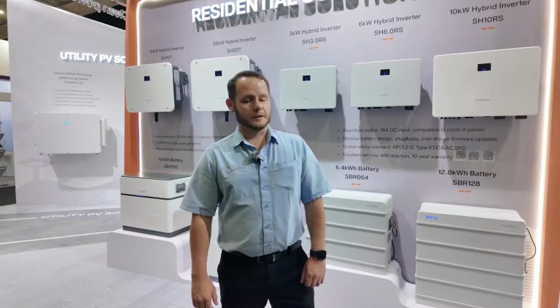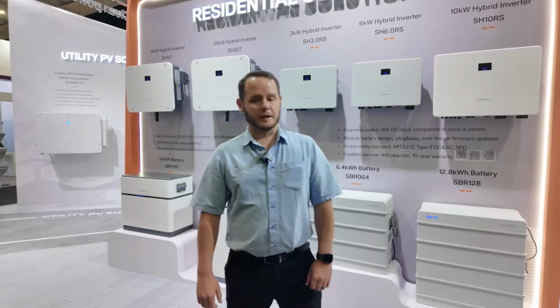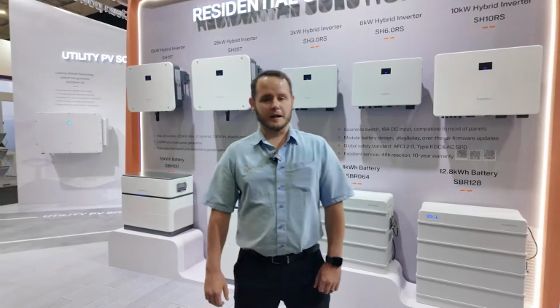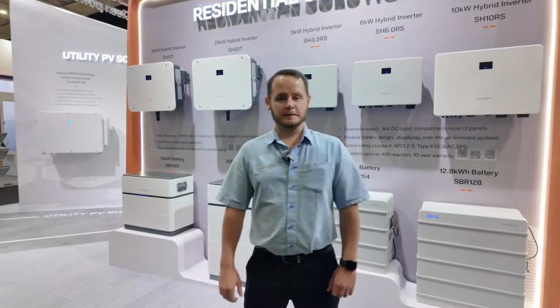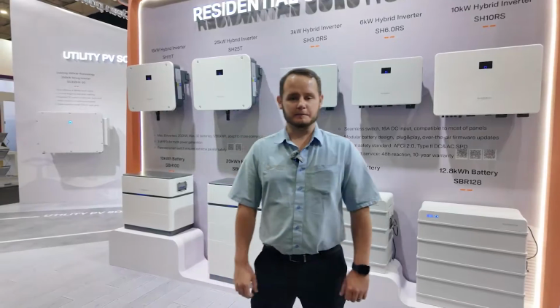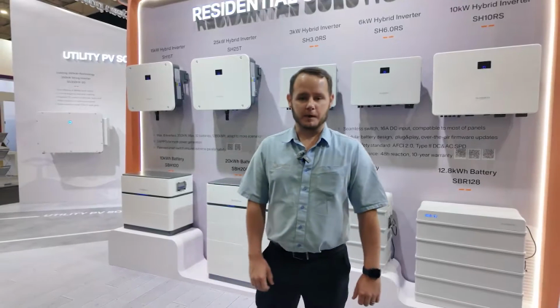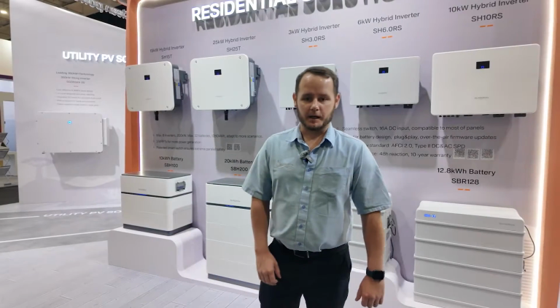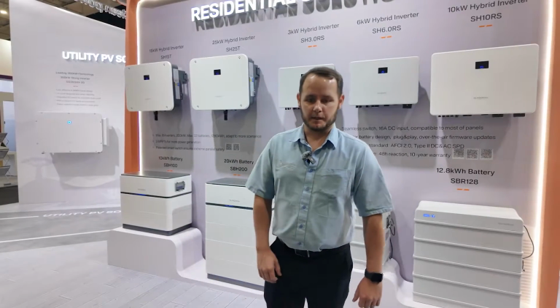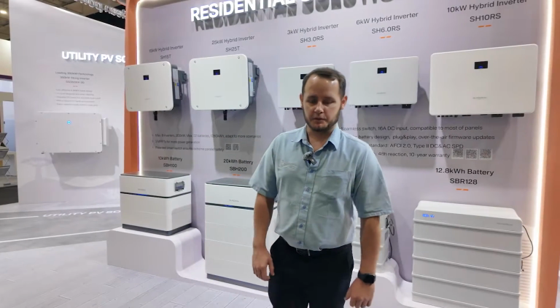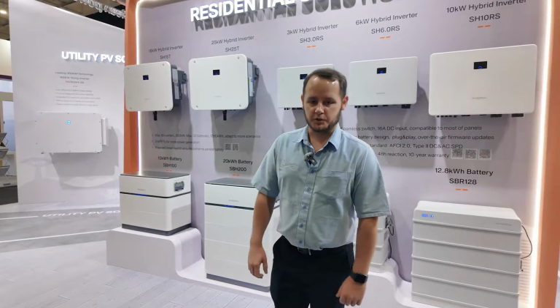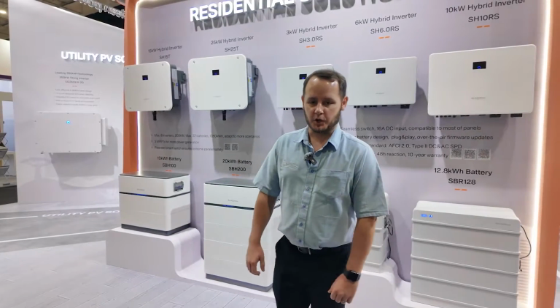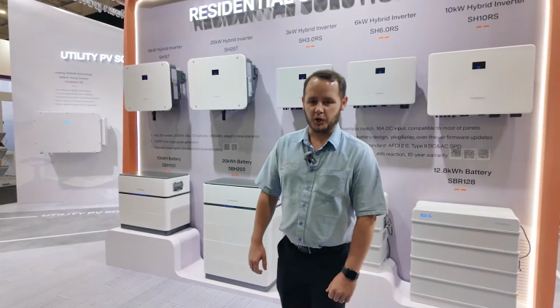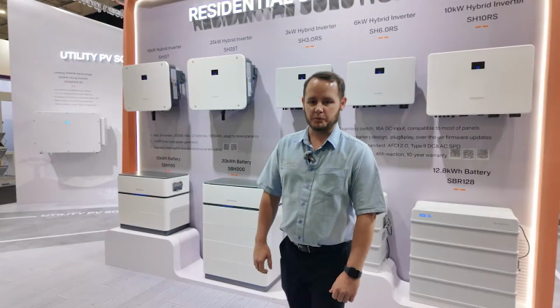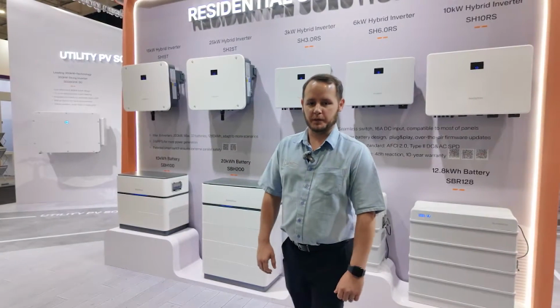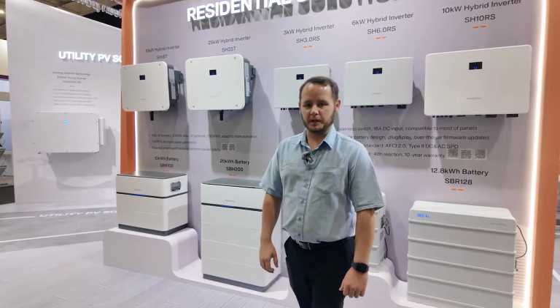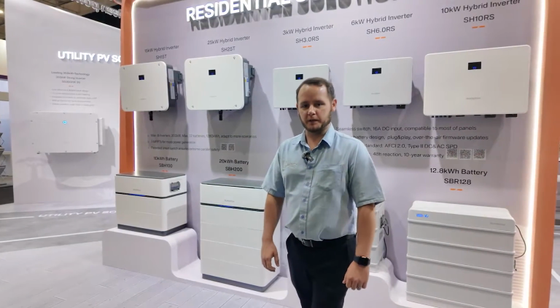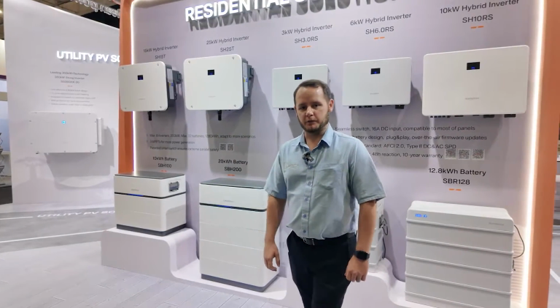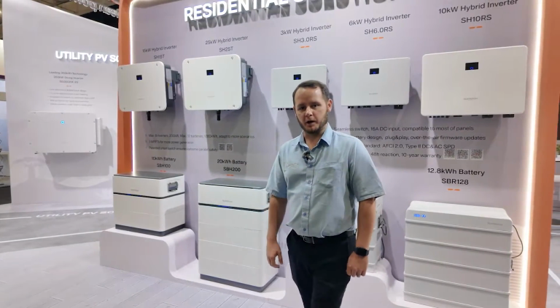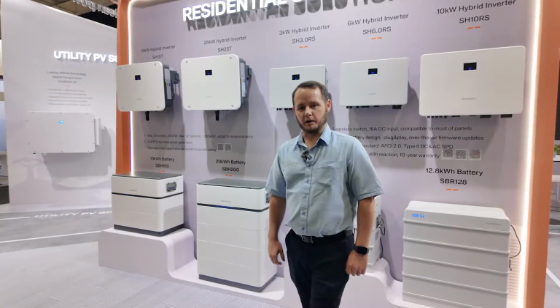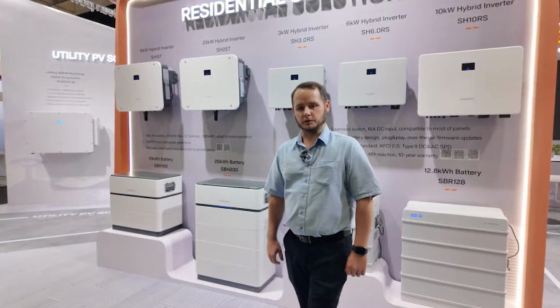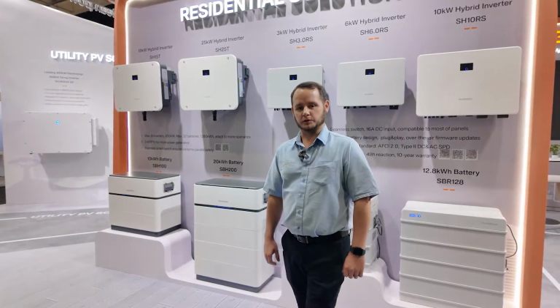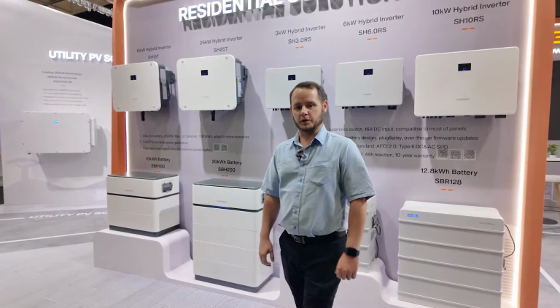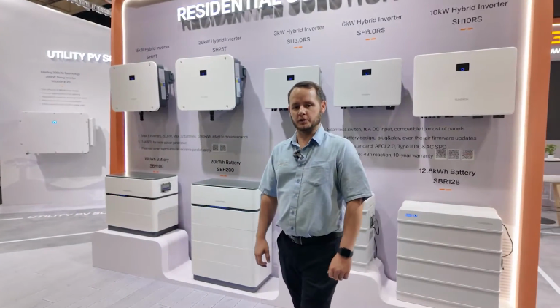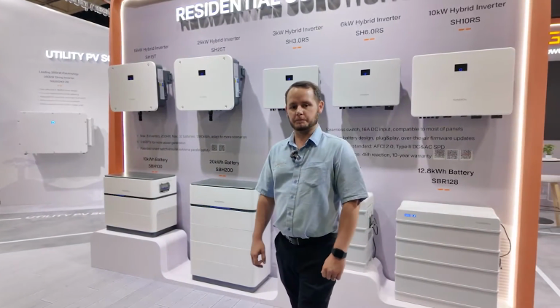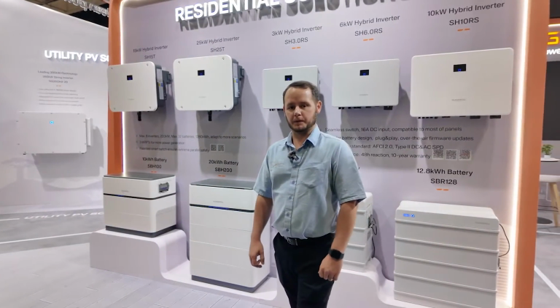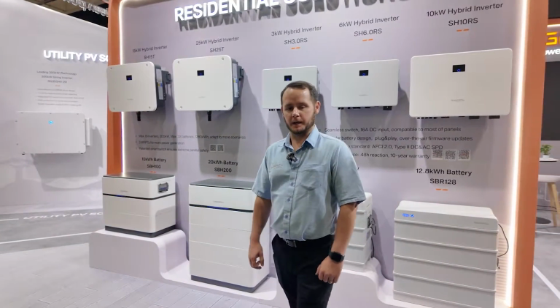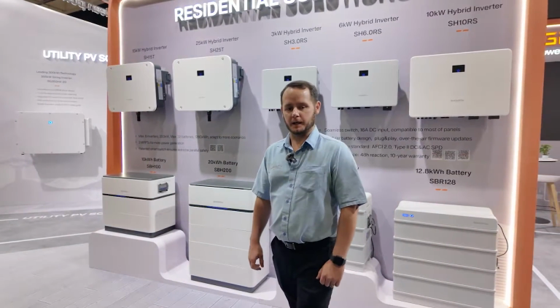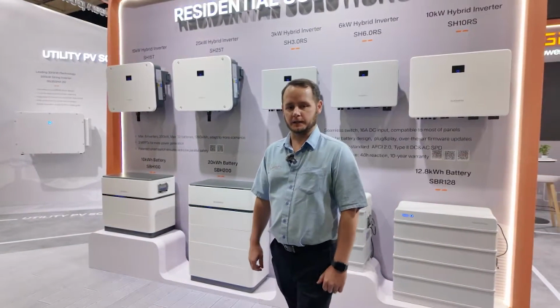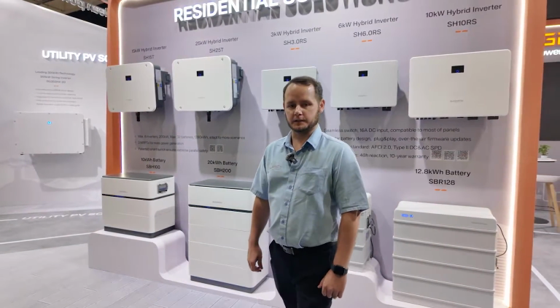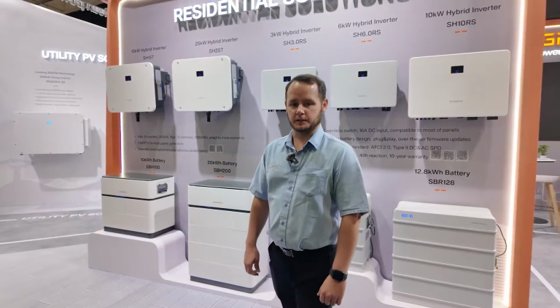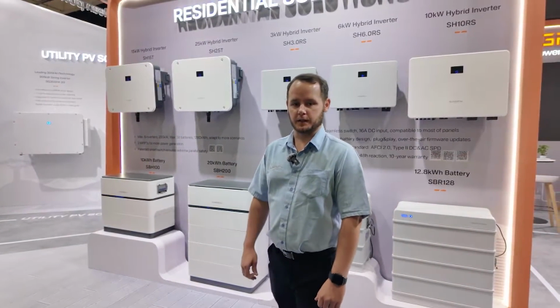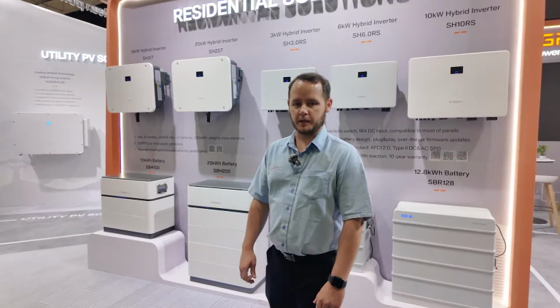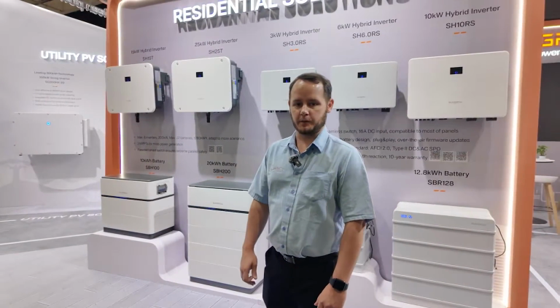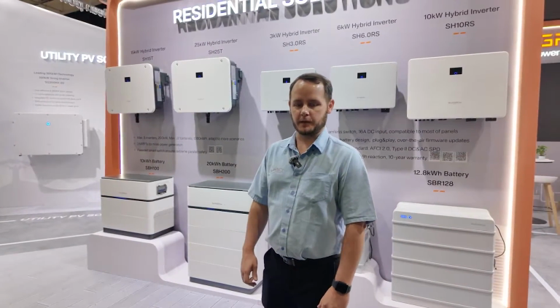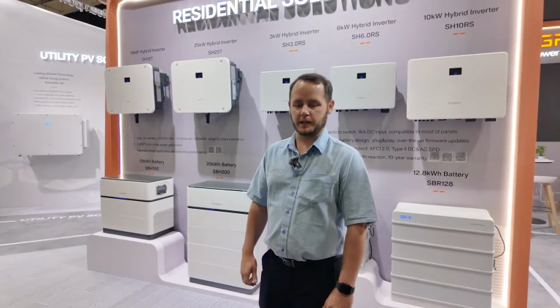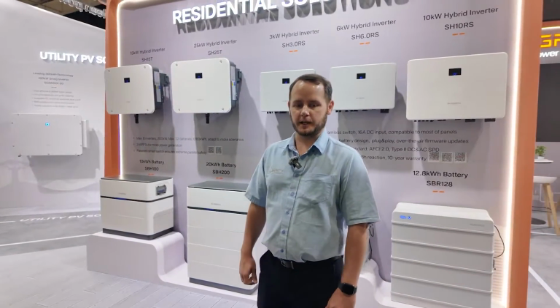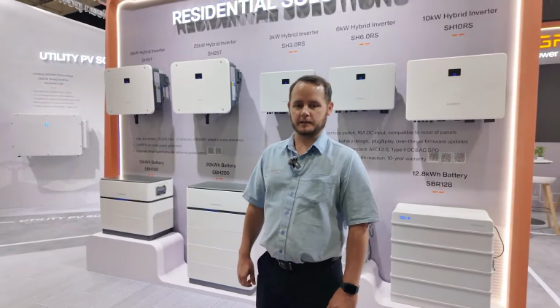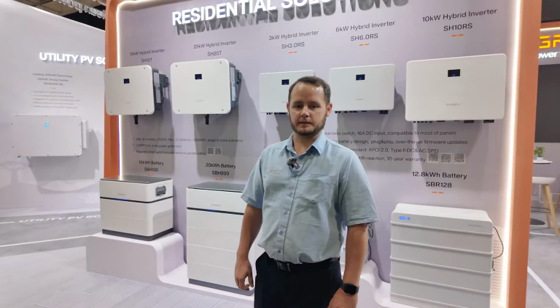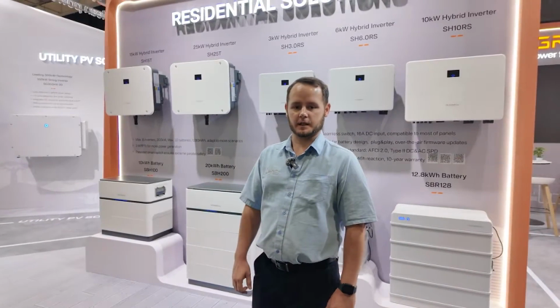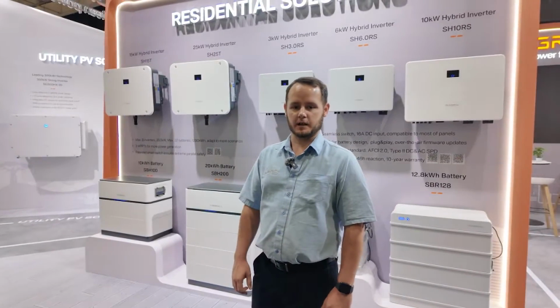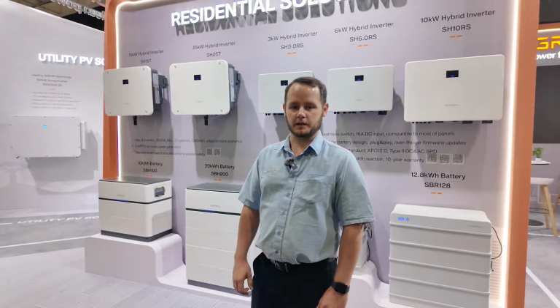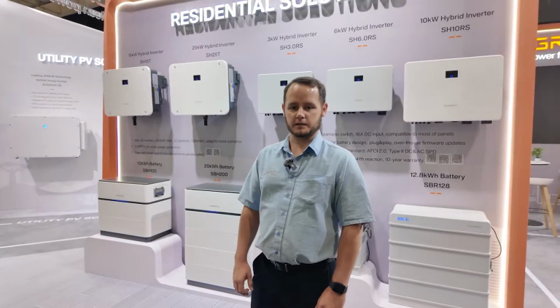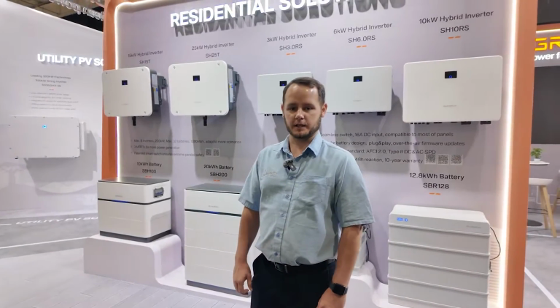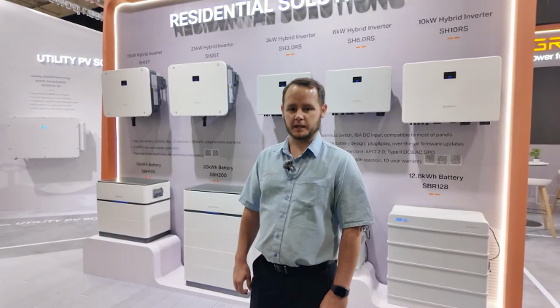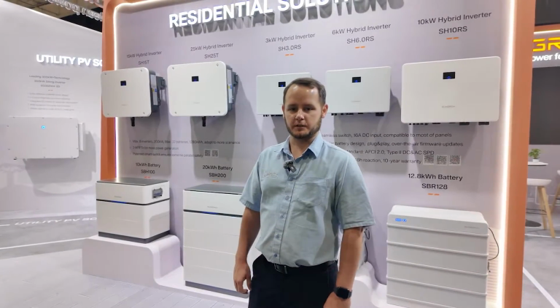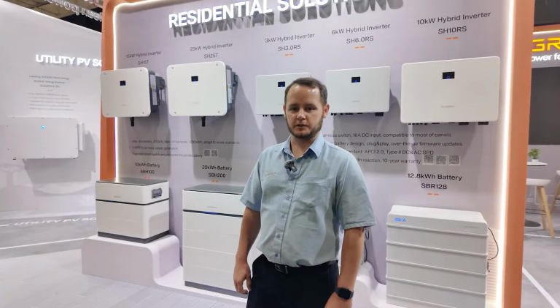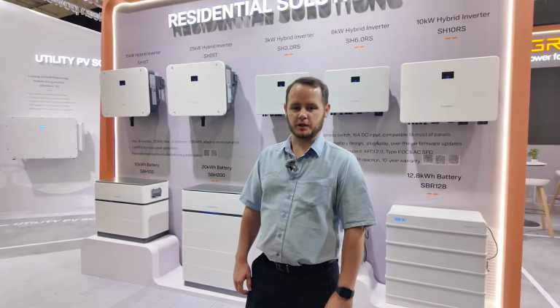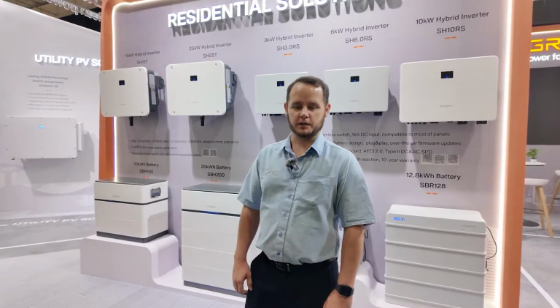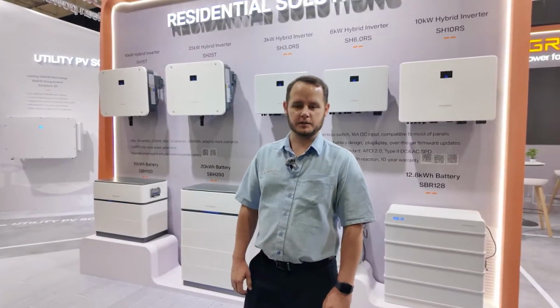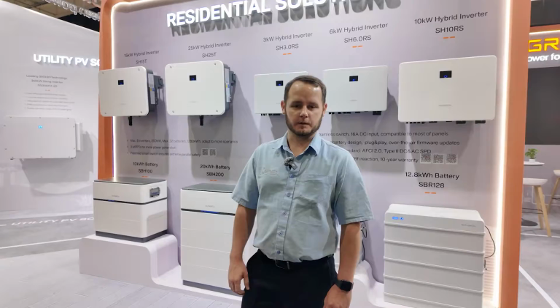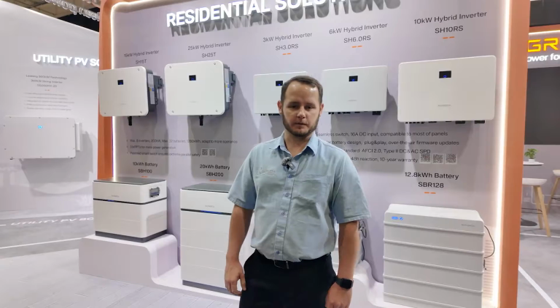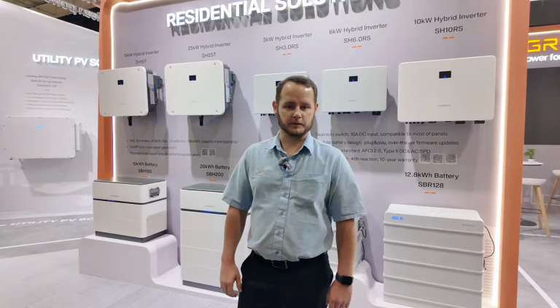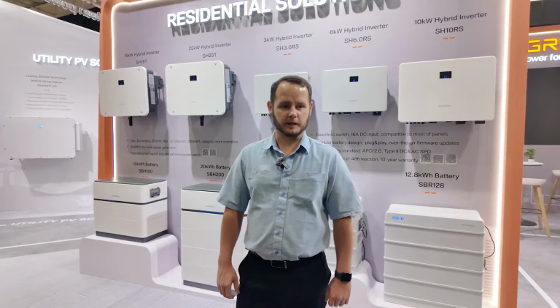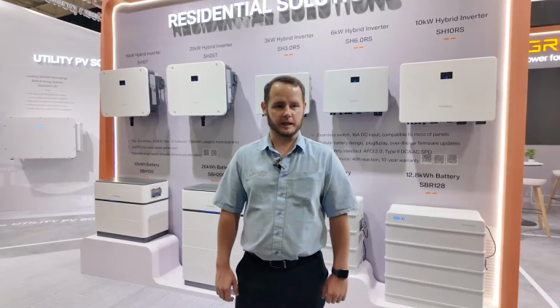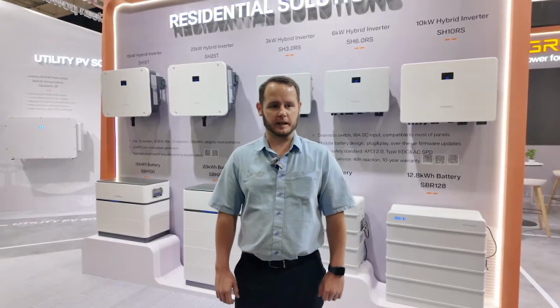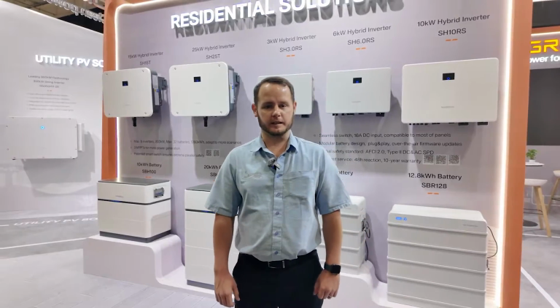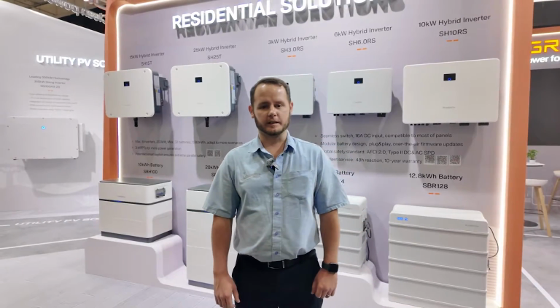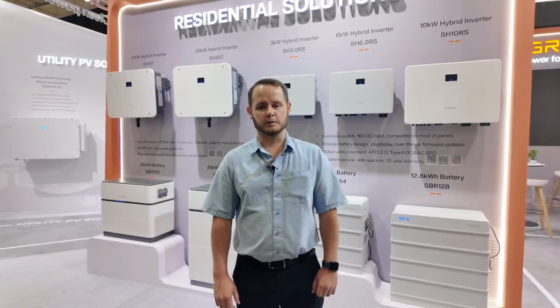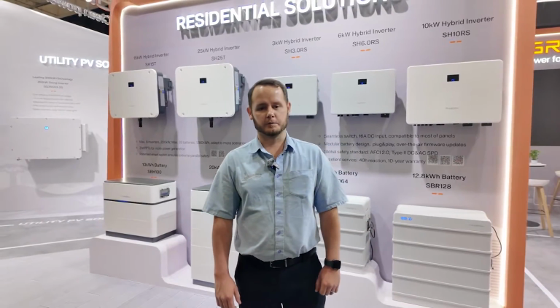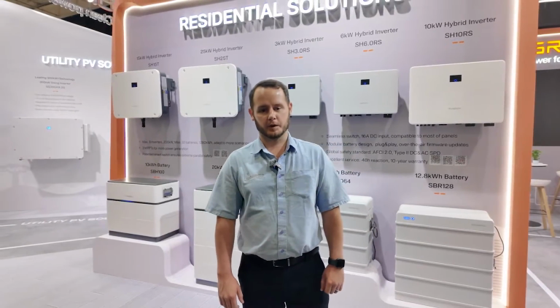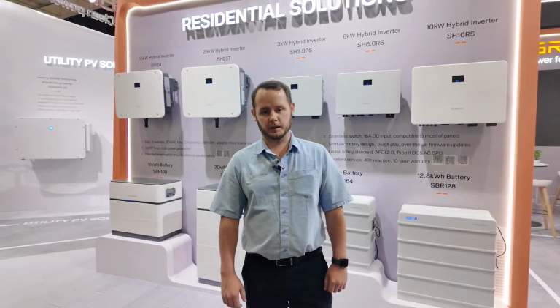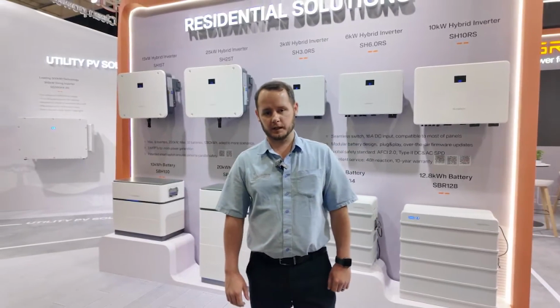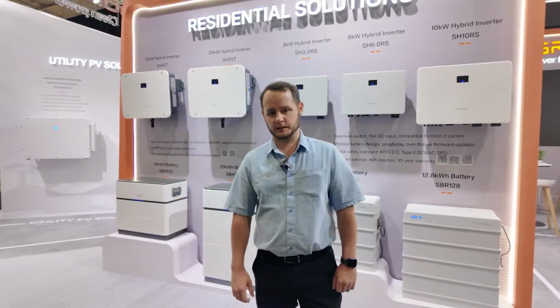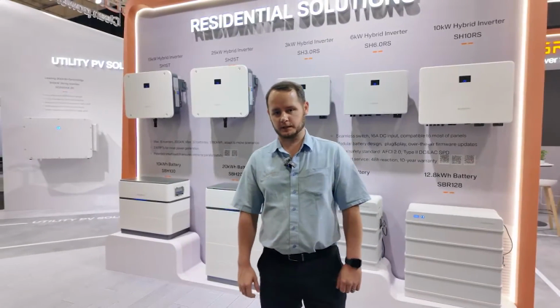Good day, my name is Jock, BDE for Harold's Group. Today we're here at the SunGreve stand to show you some of their new products.